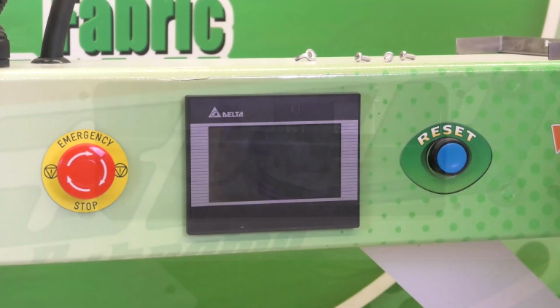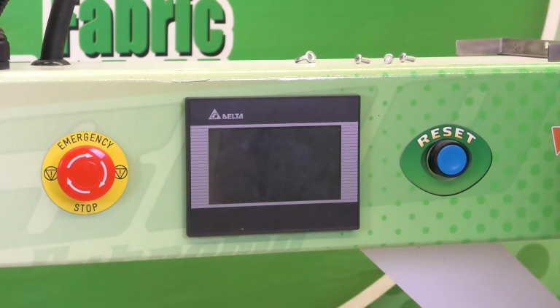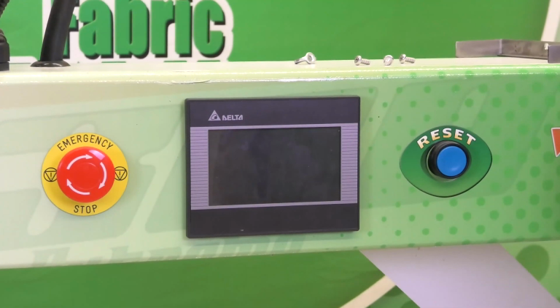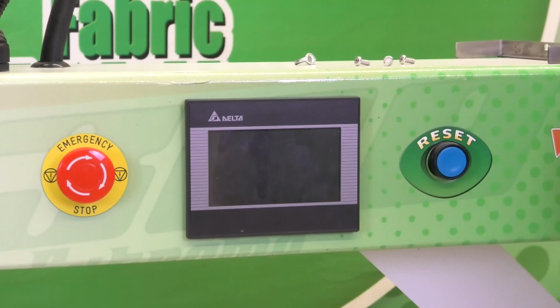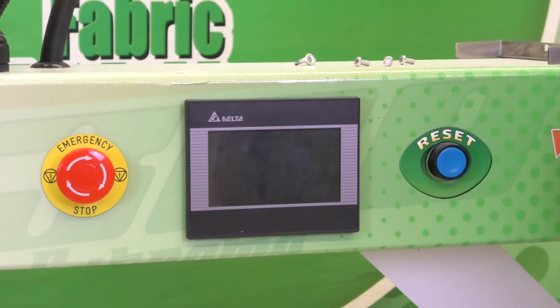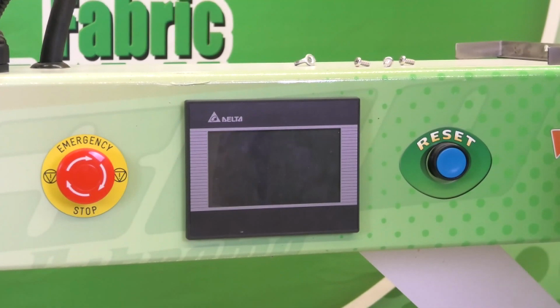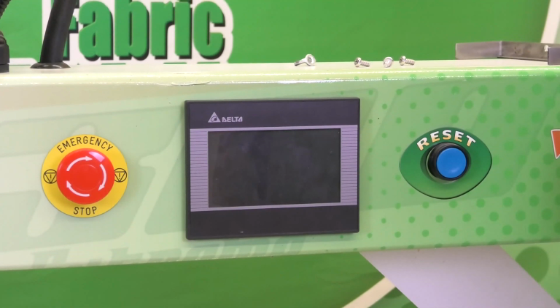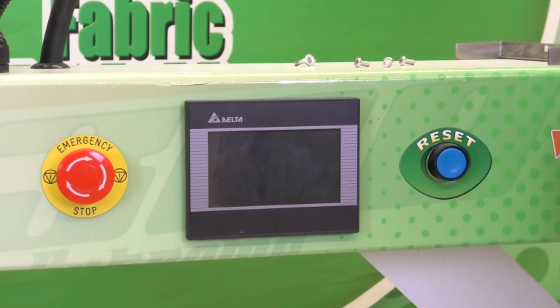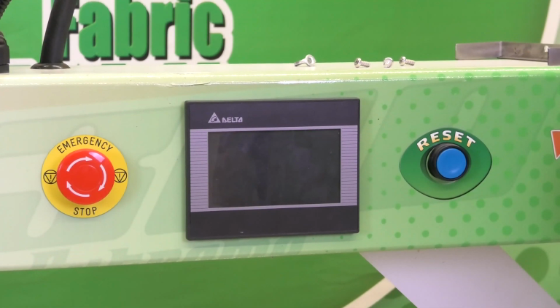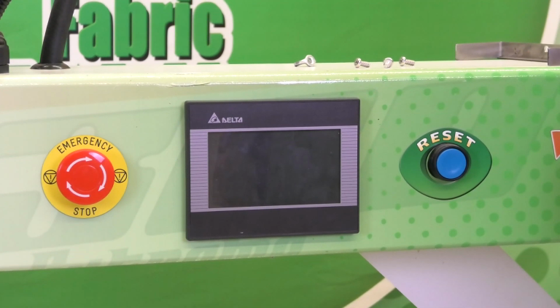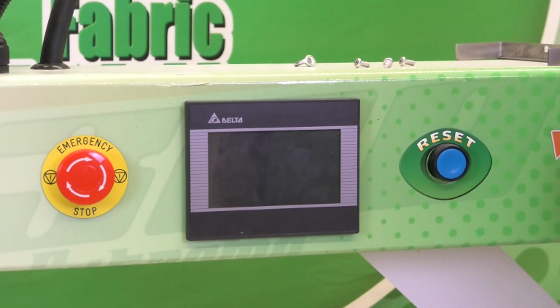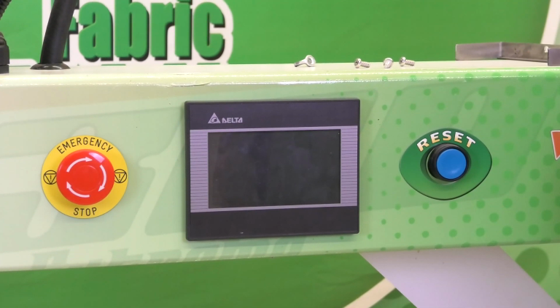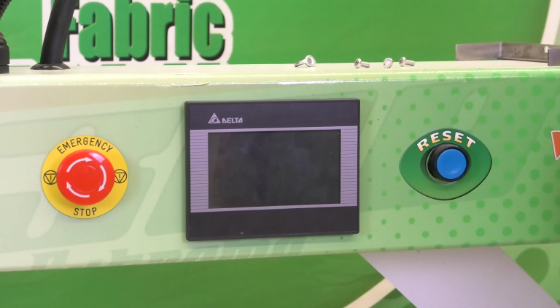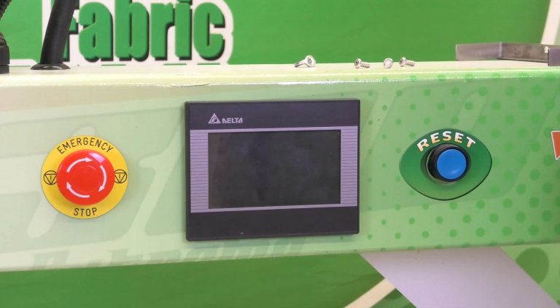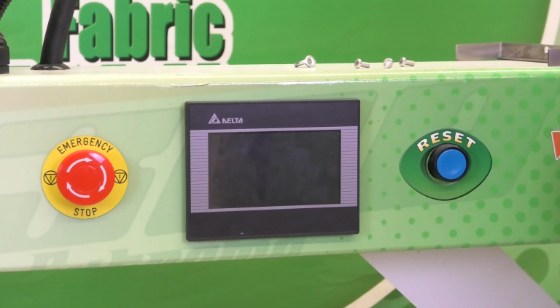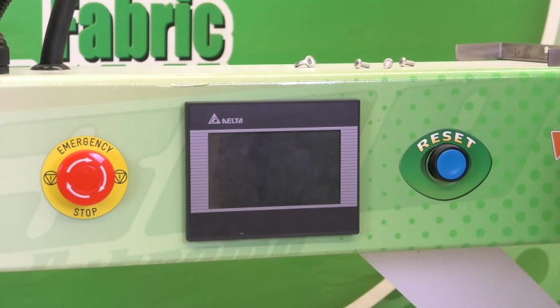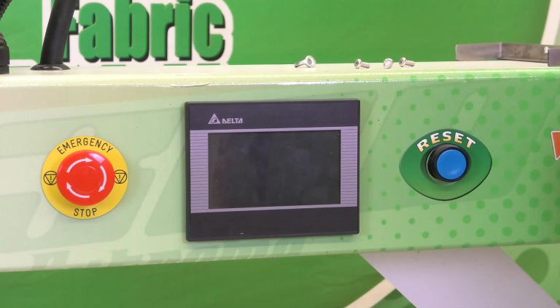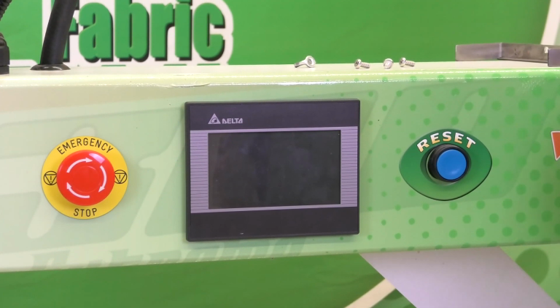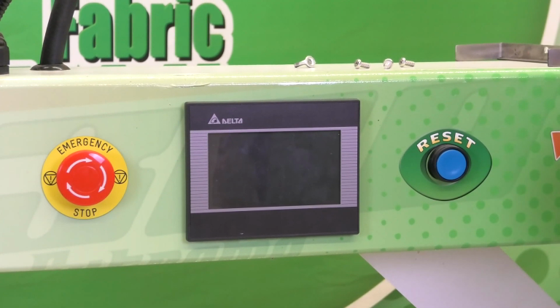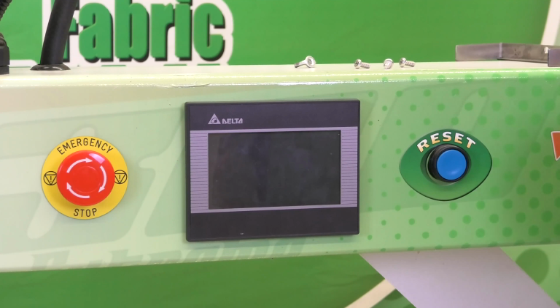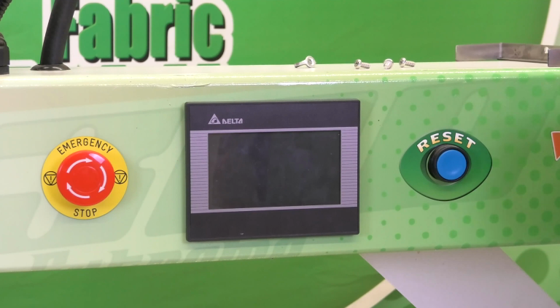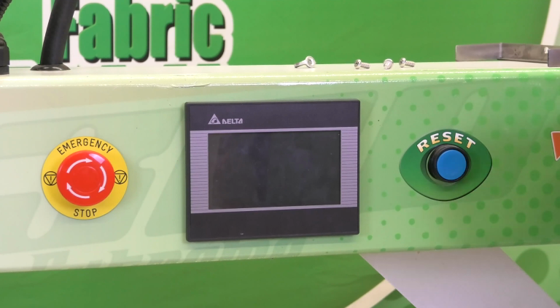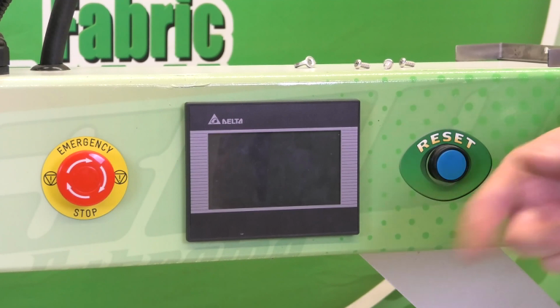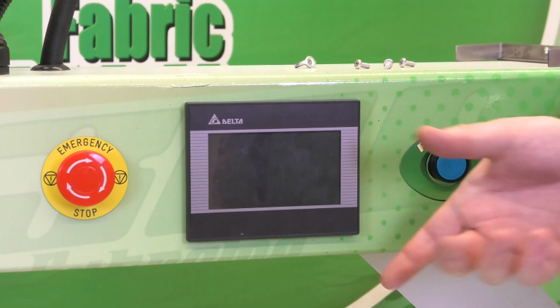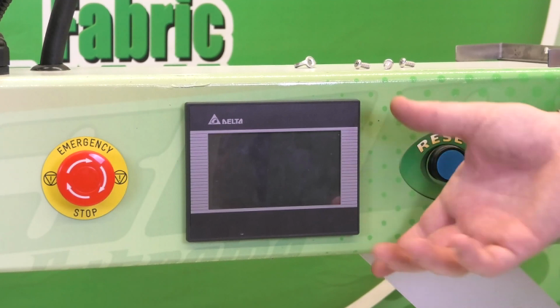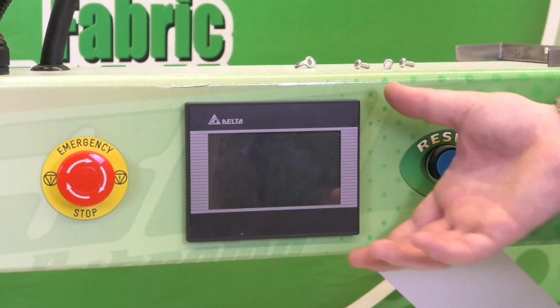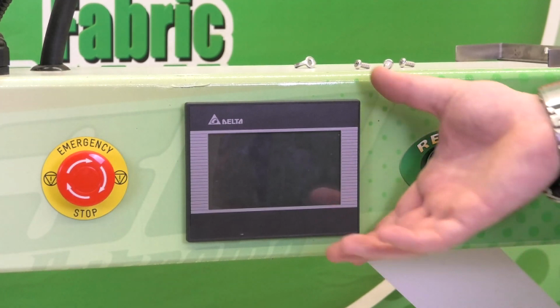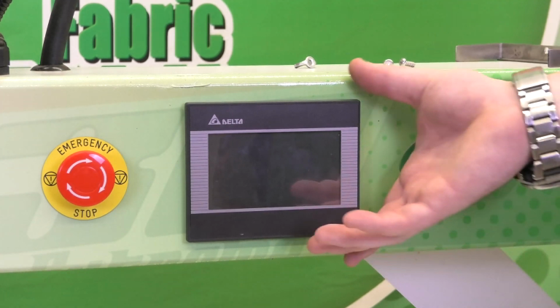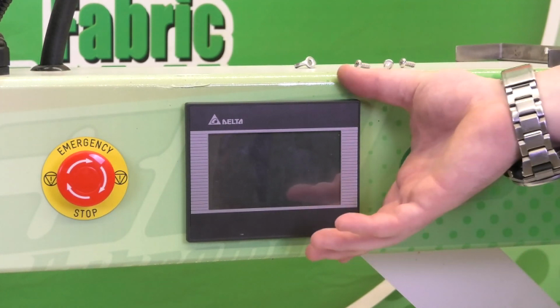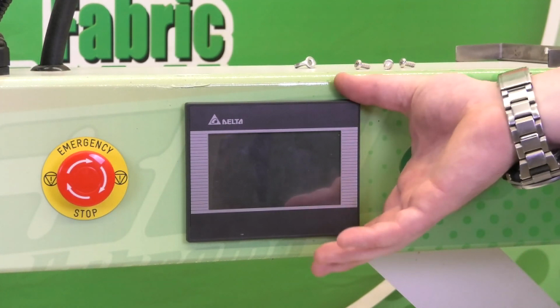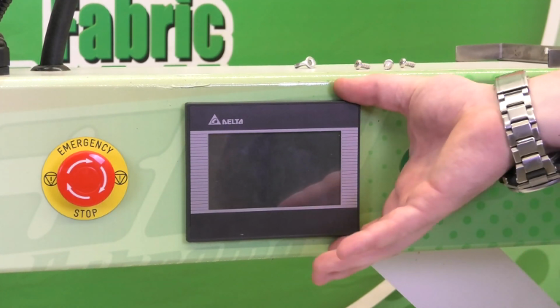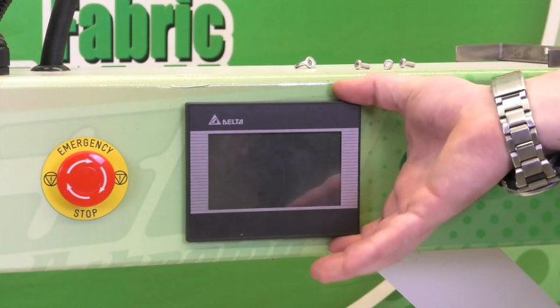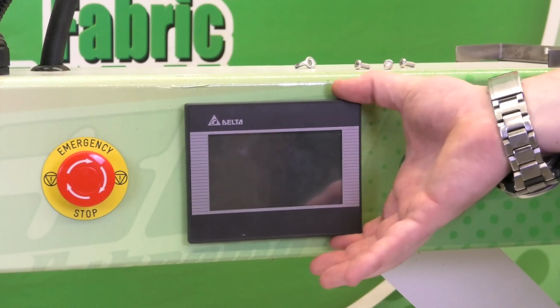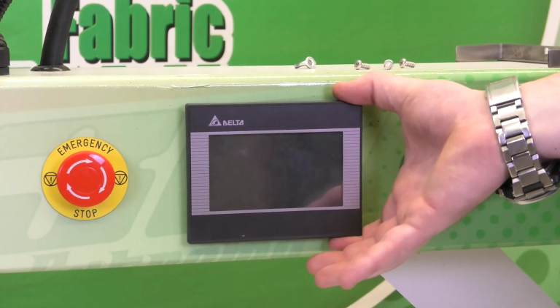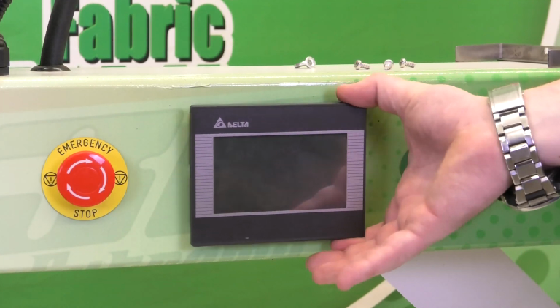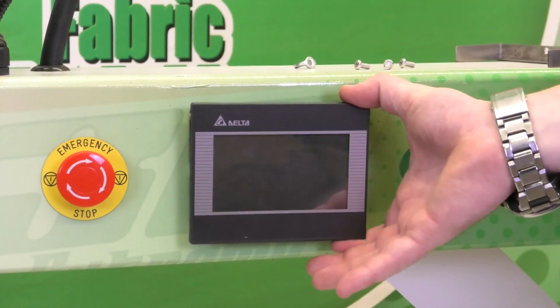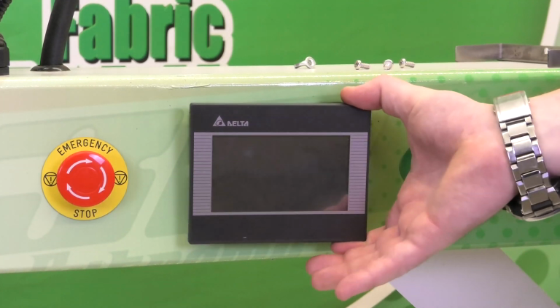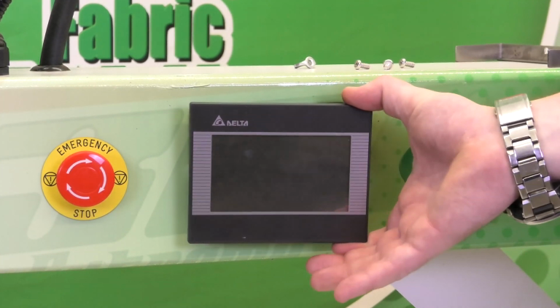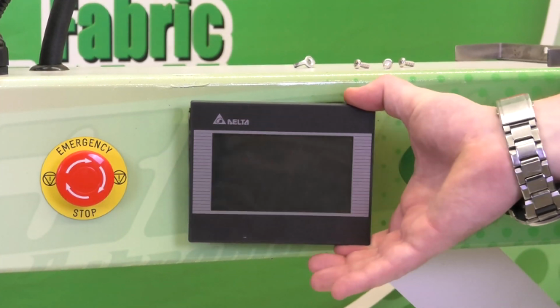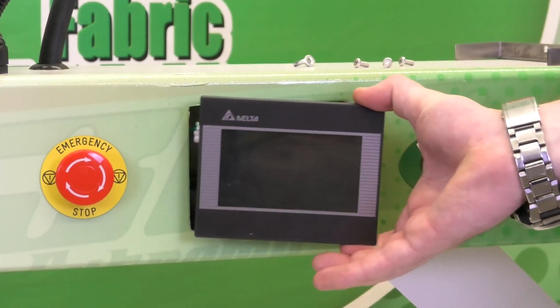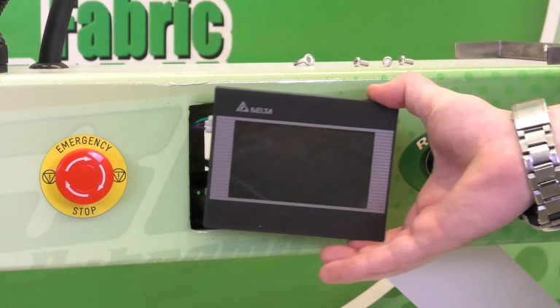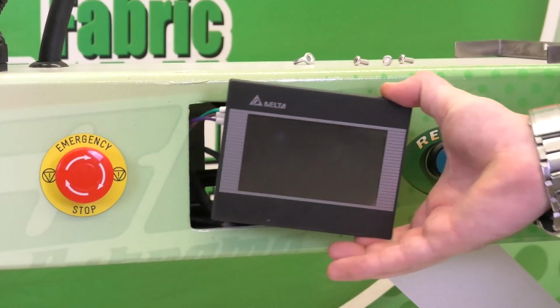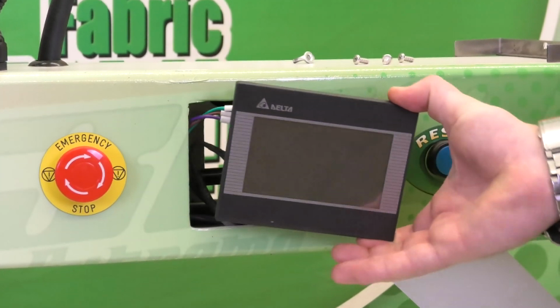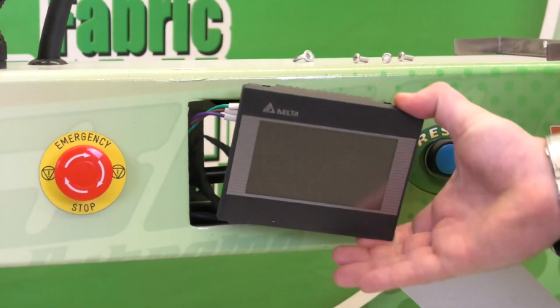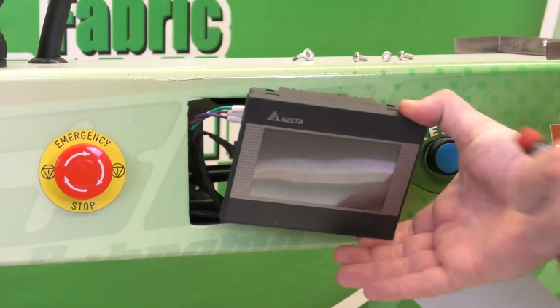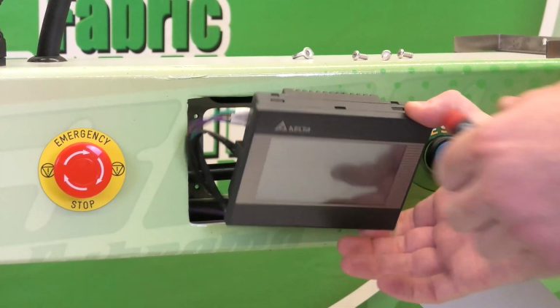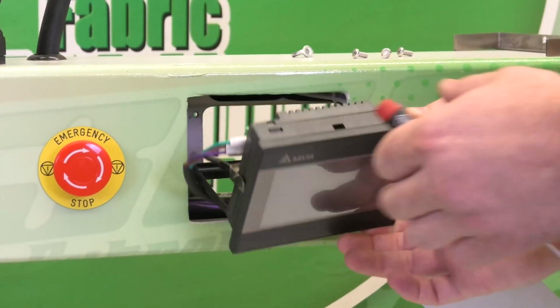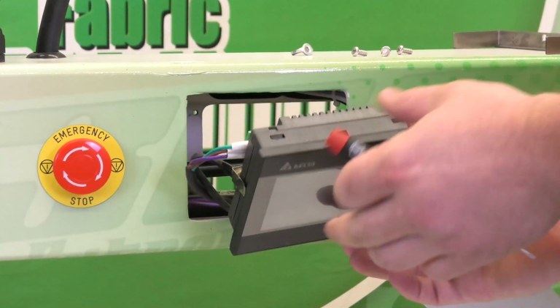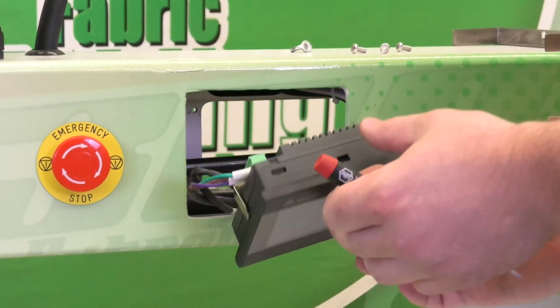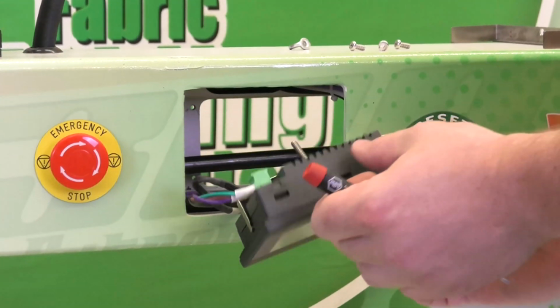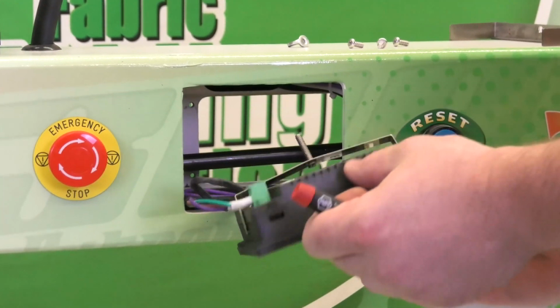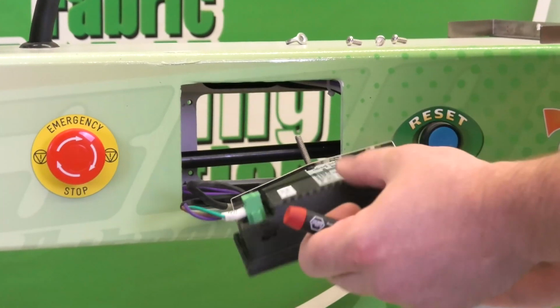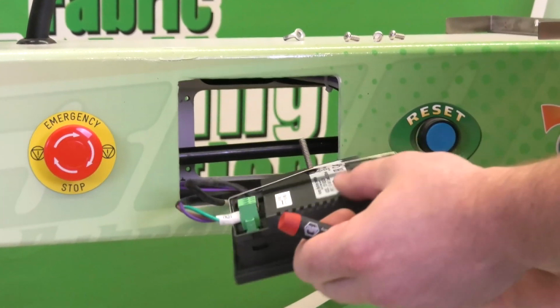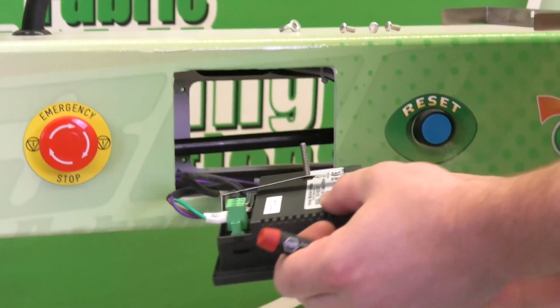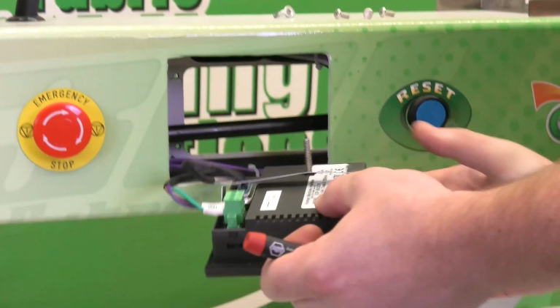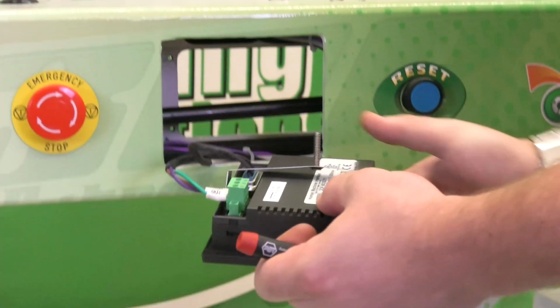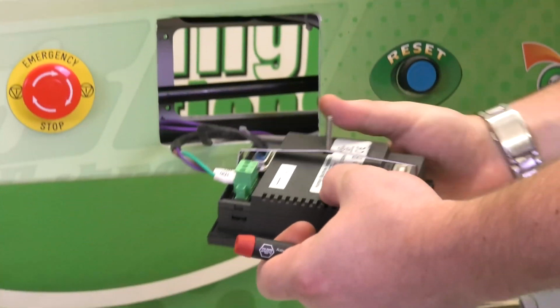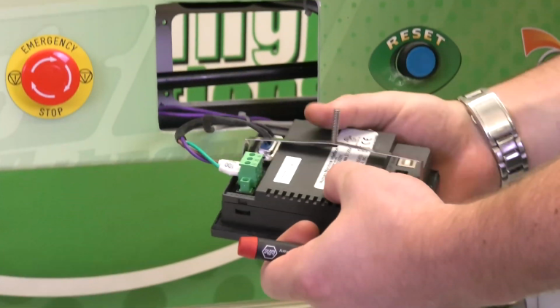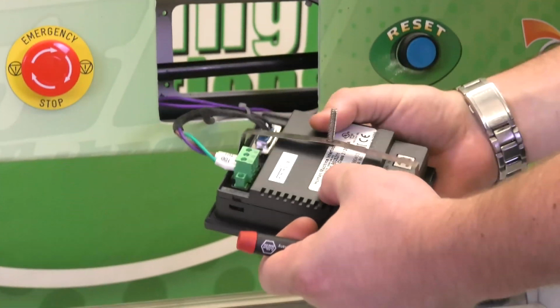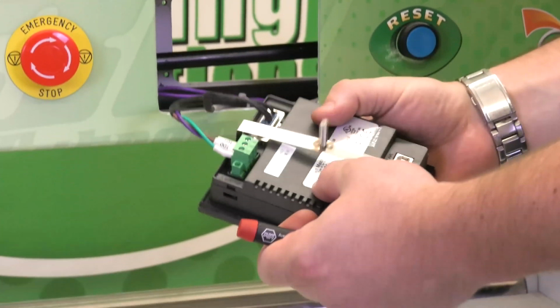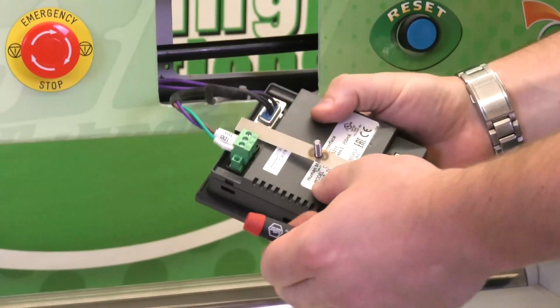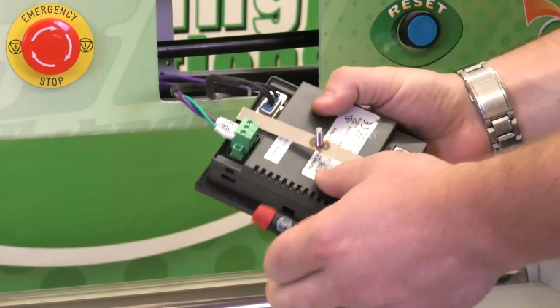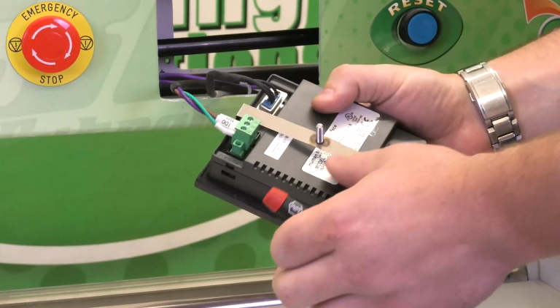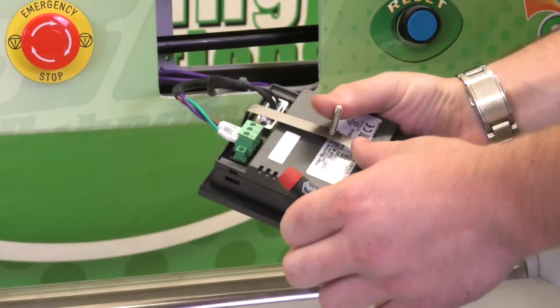Now that we have the back brace removed, we can easily slide the HMI out of its position.